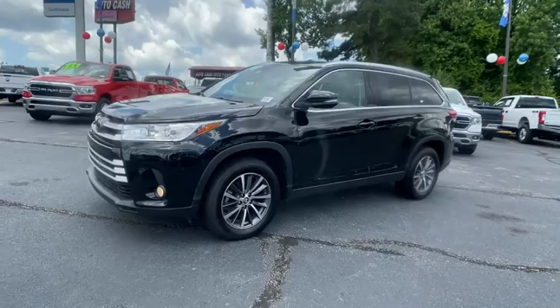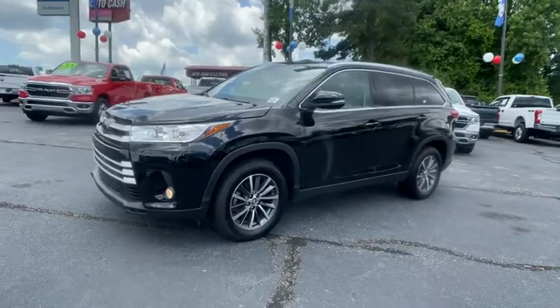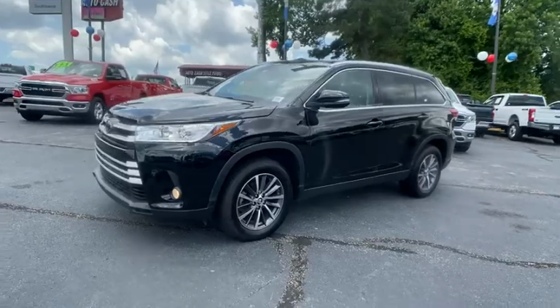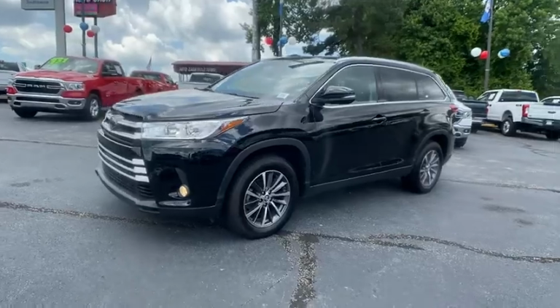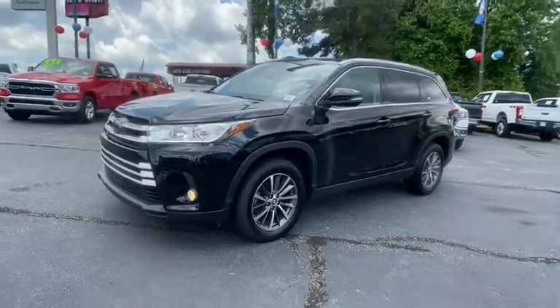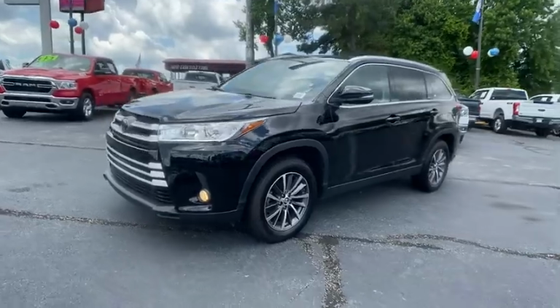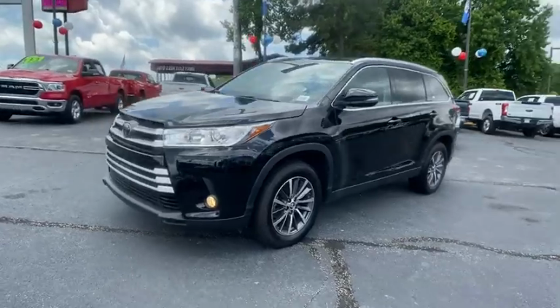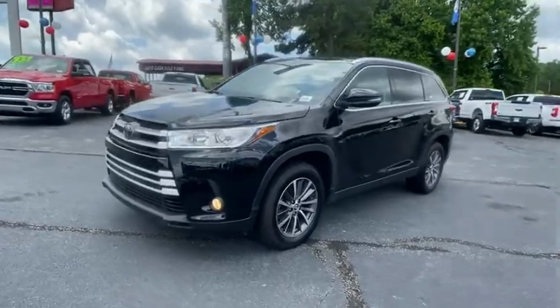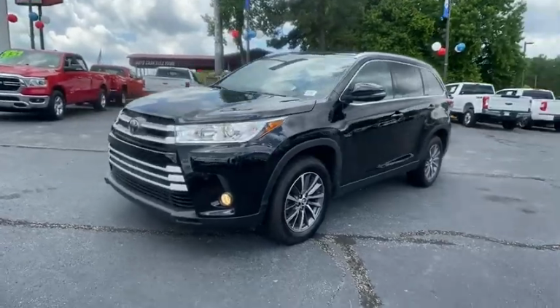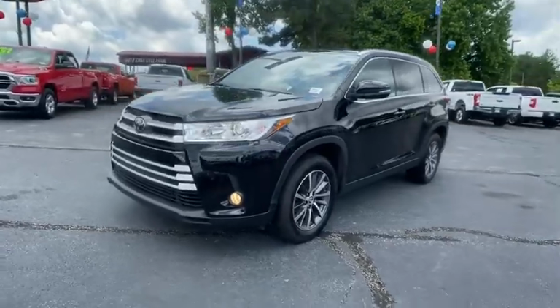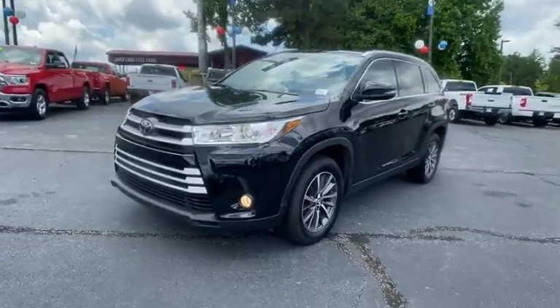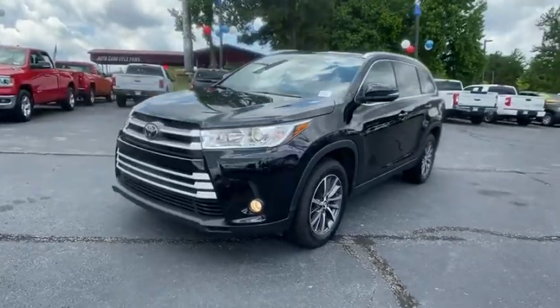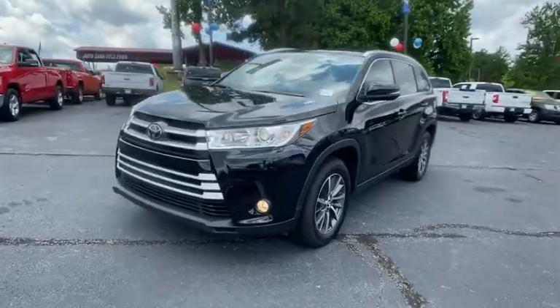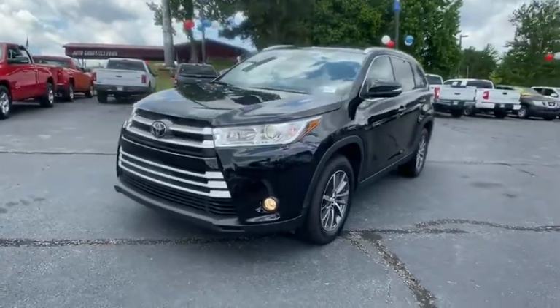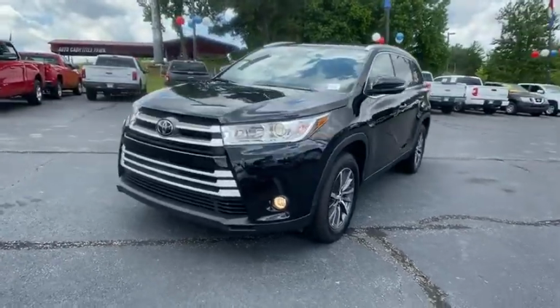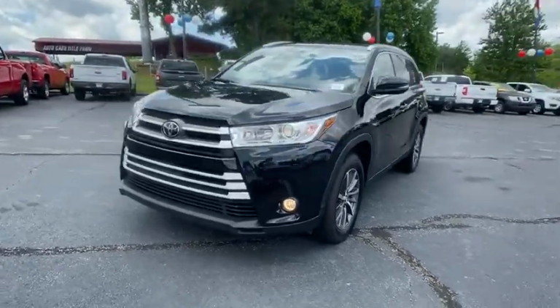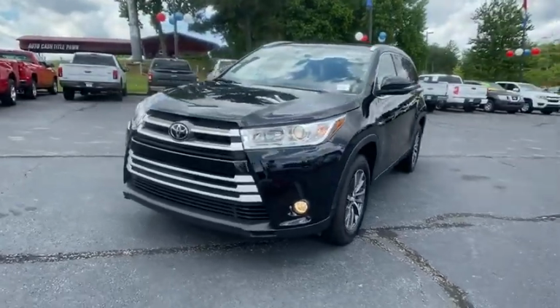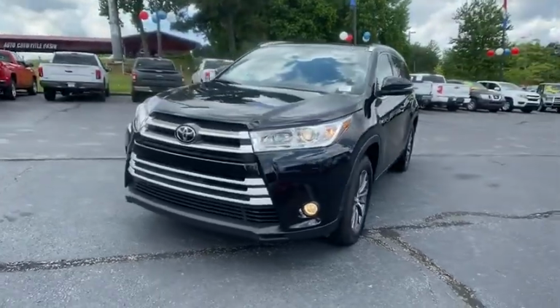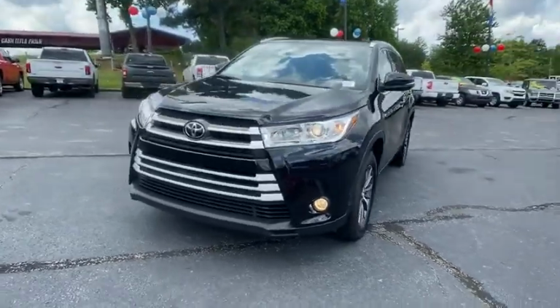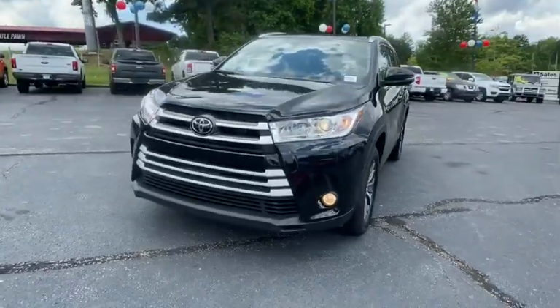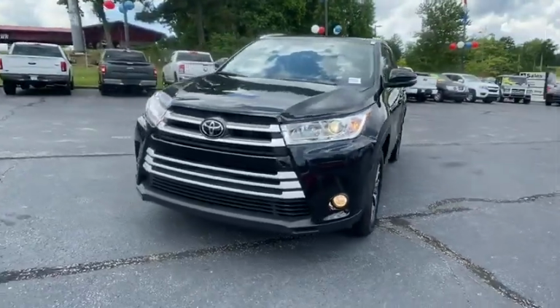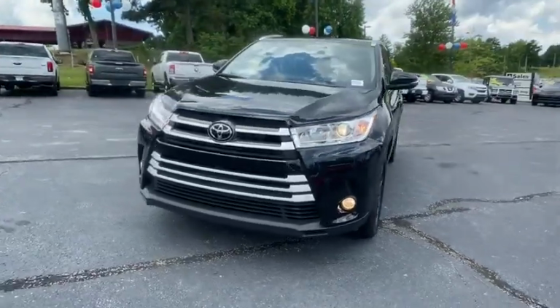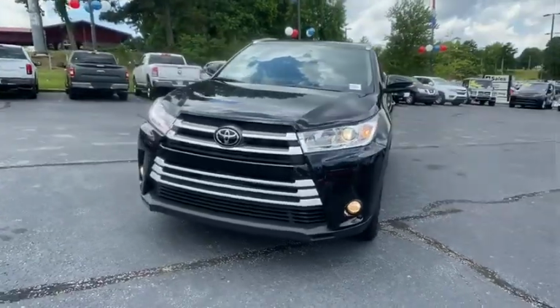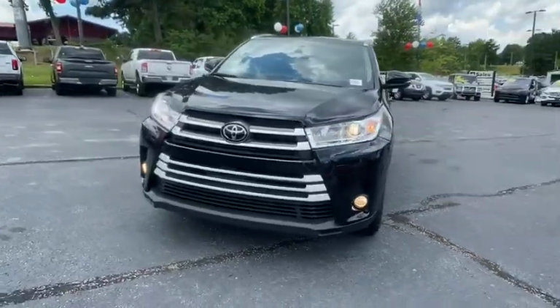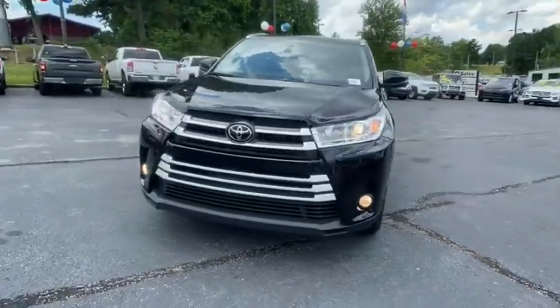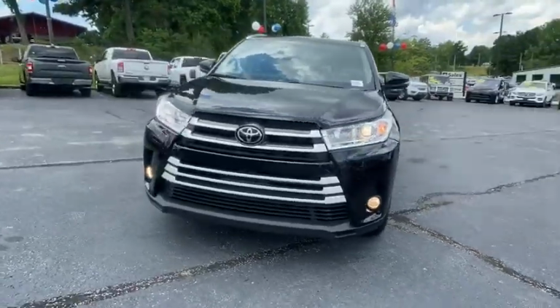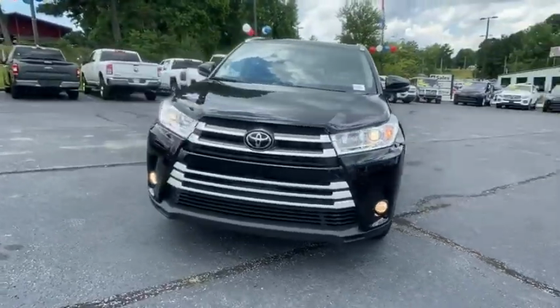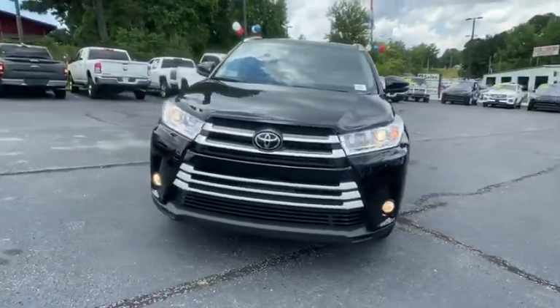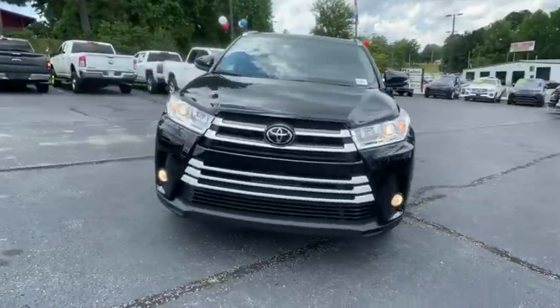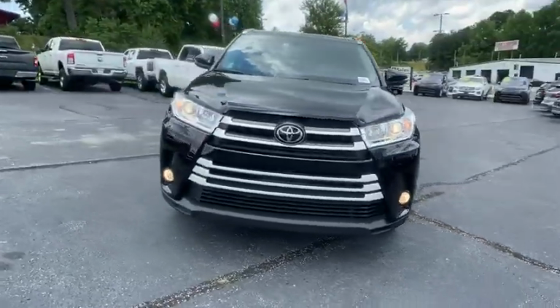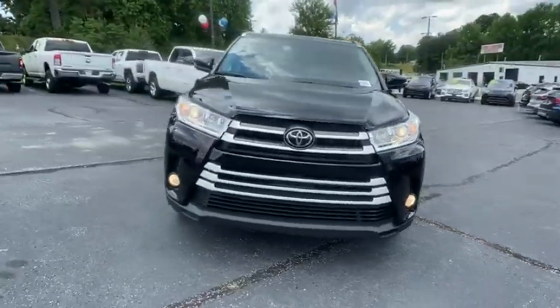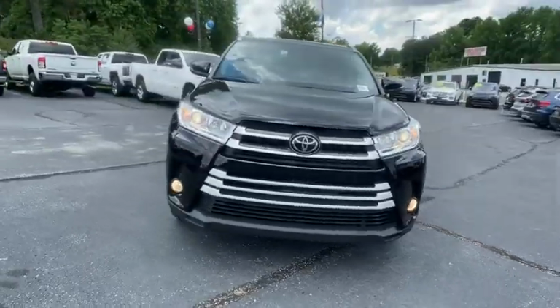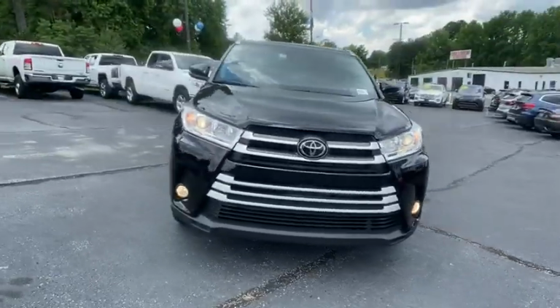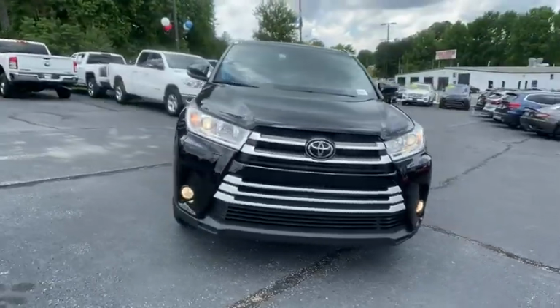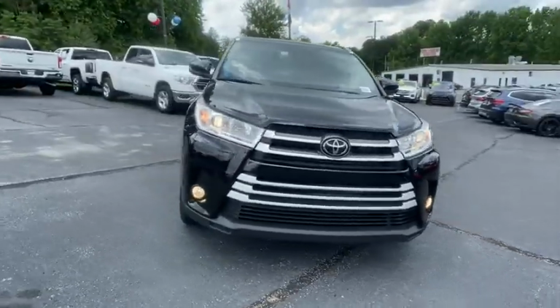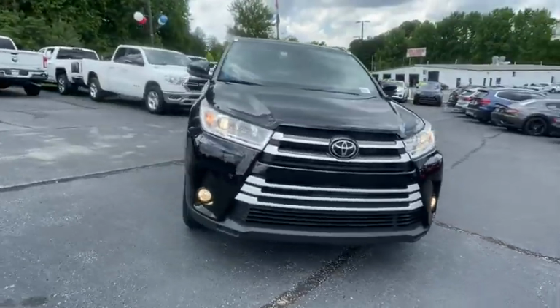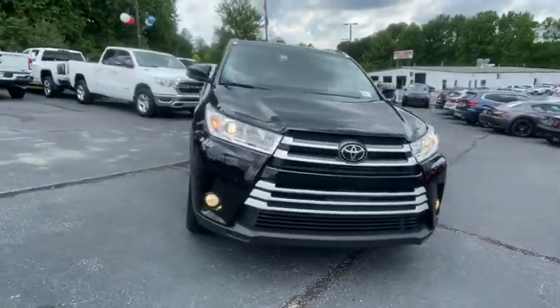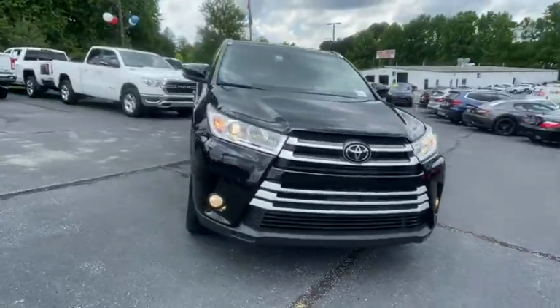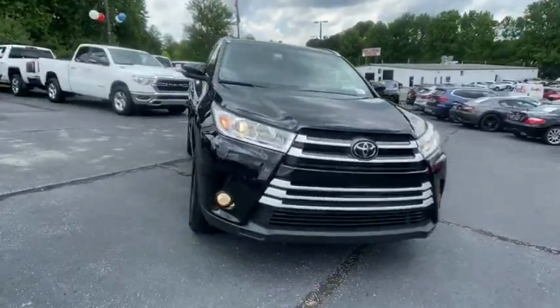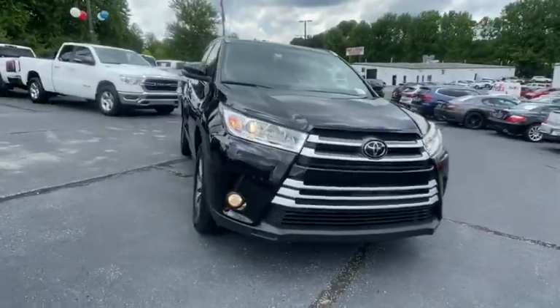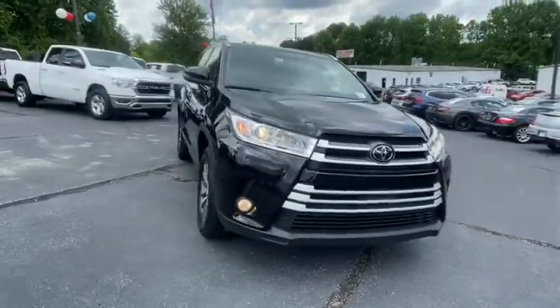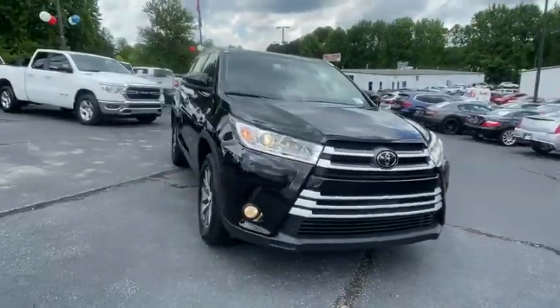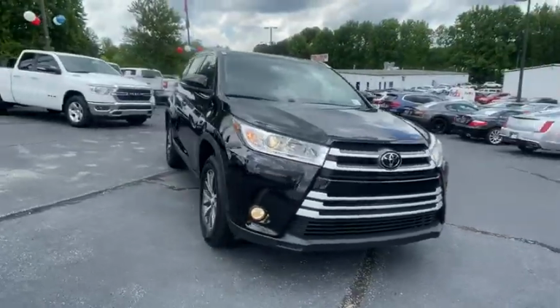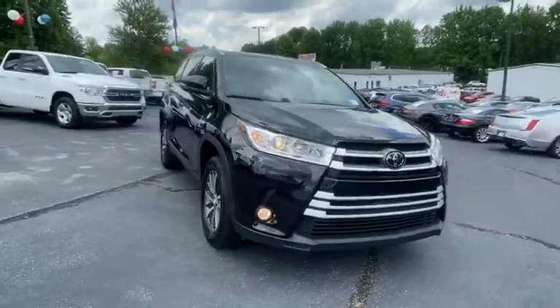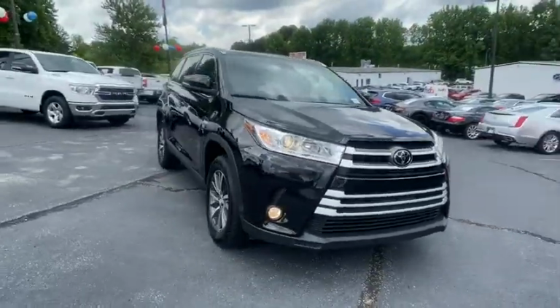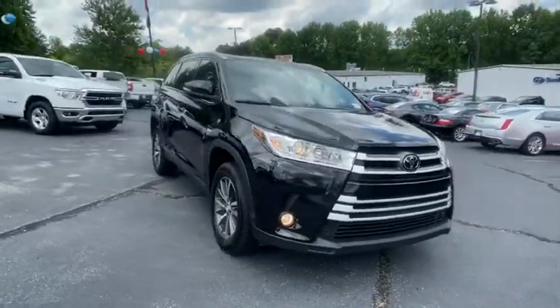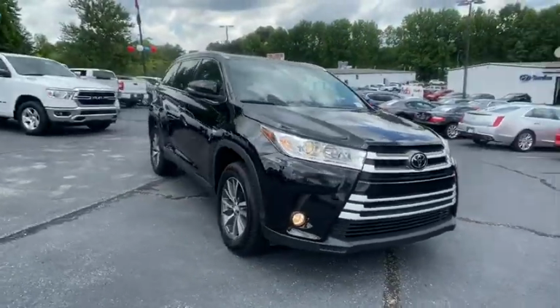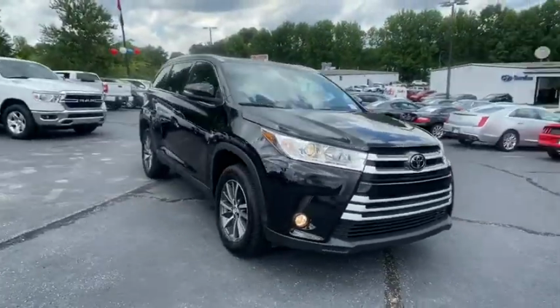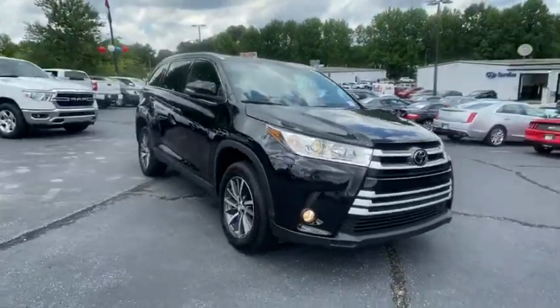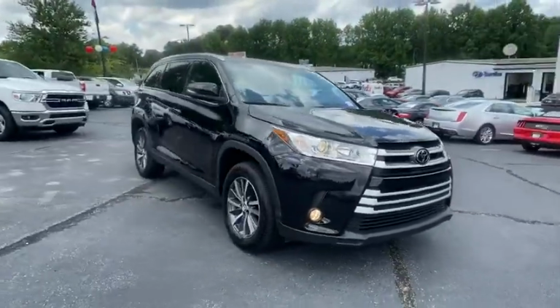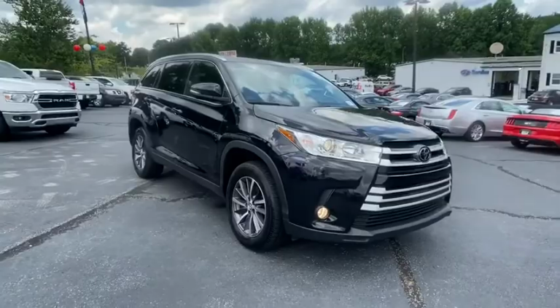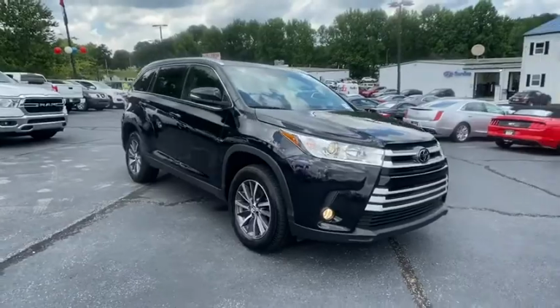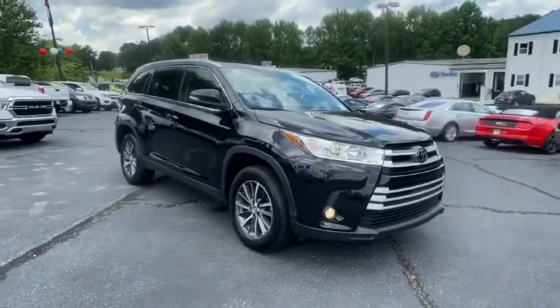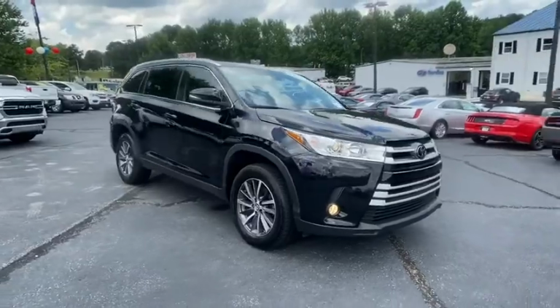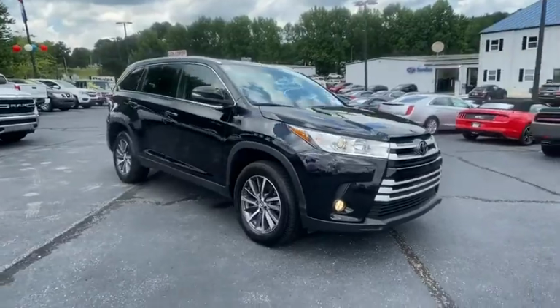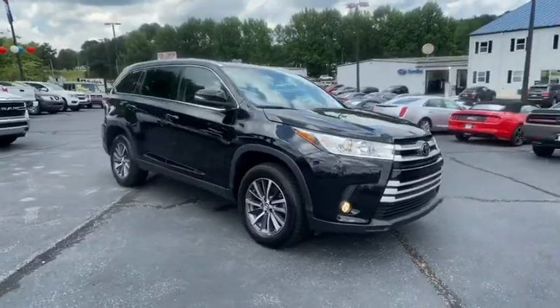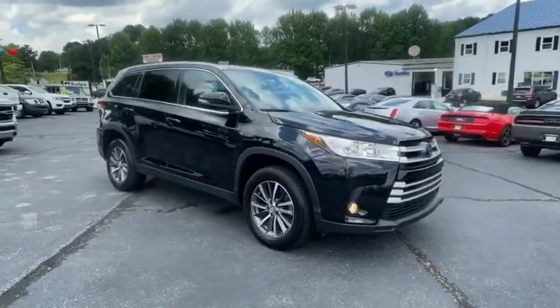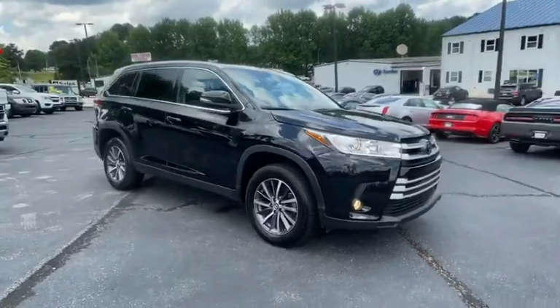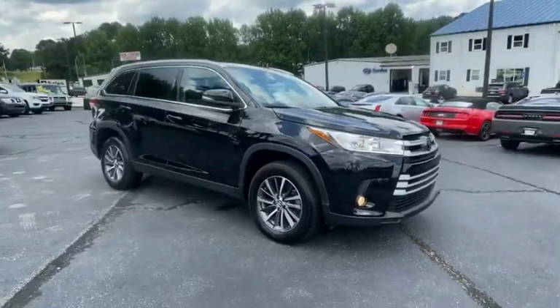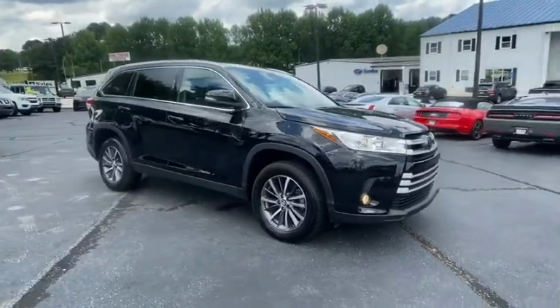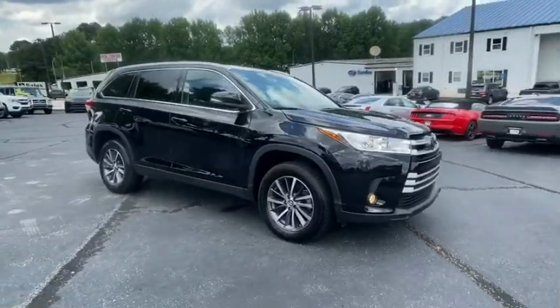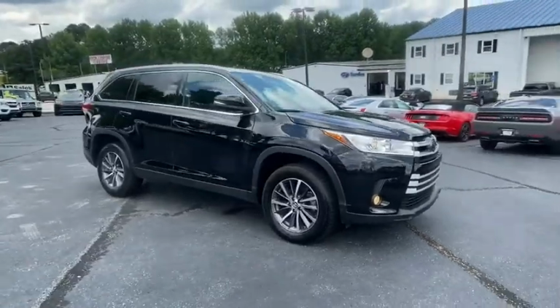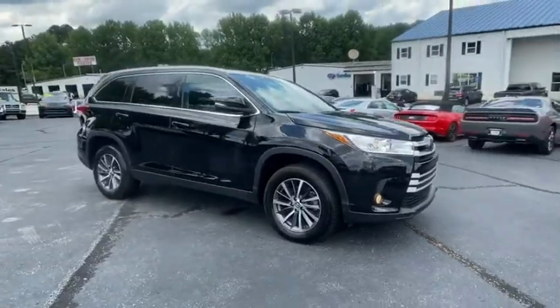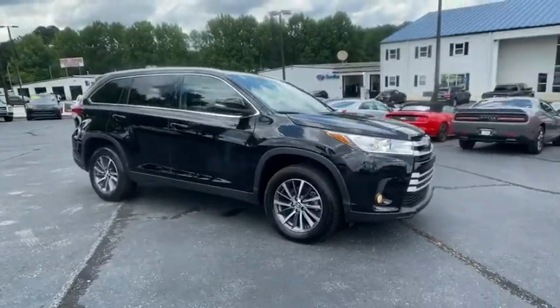We are pleased to show you the 2019 Toyota Highlander. The Highlander is the SUV that's thought of everything.